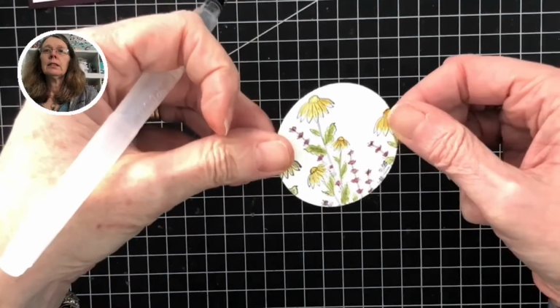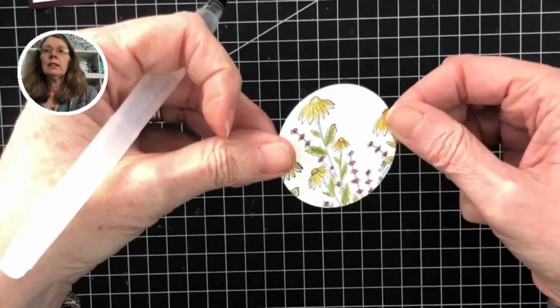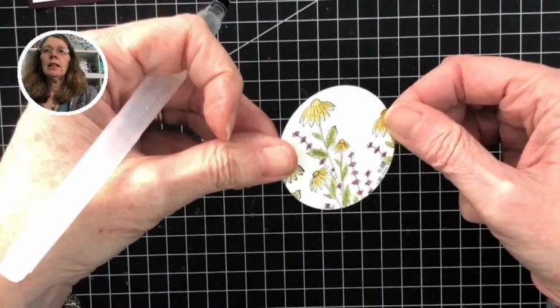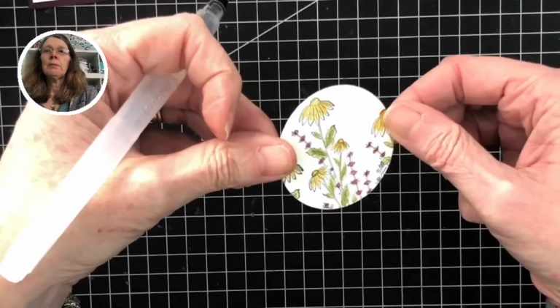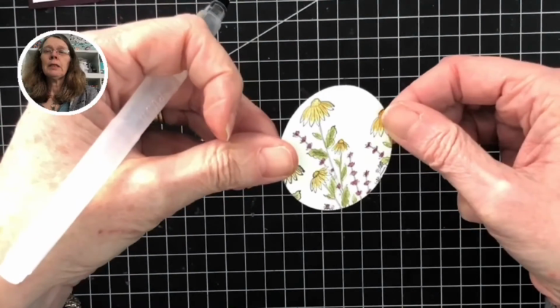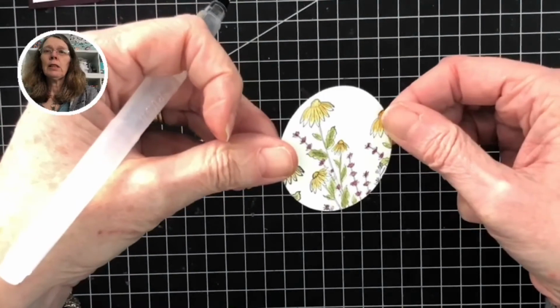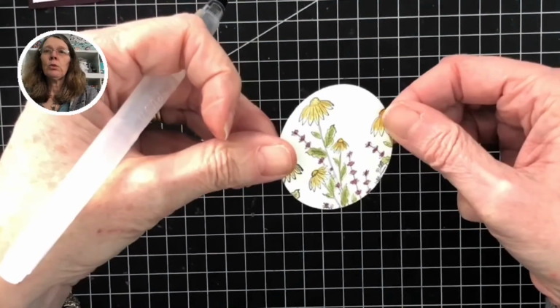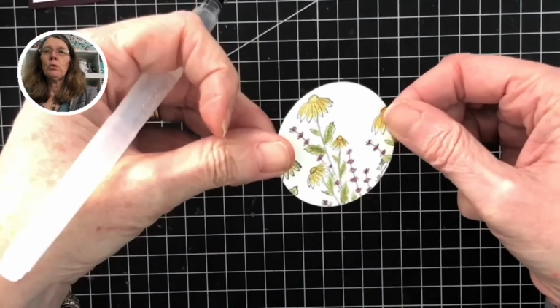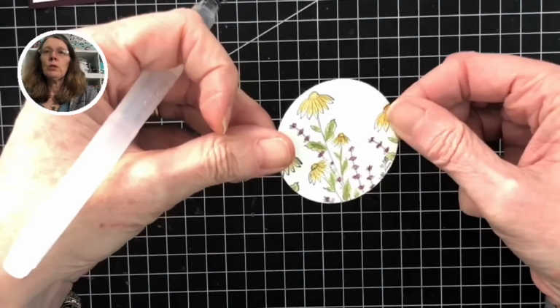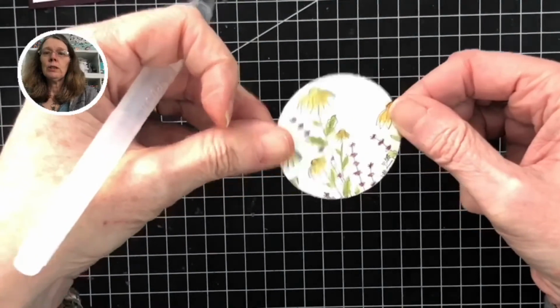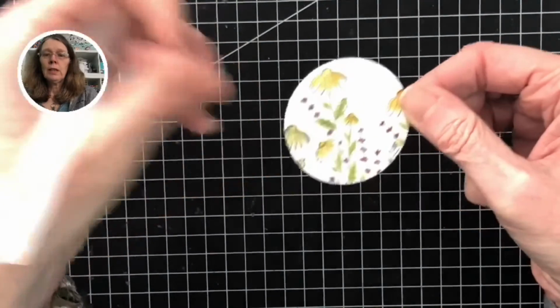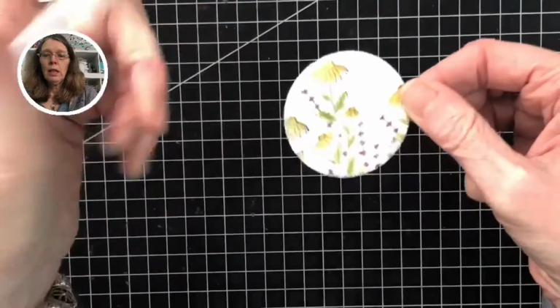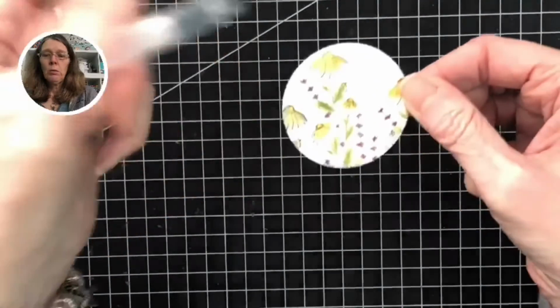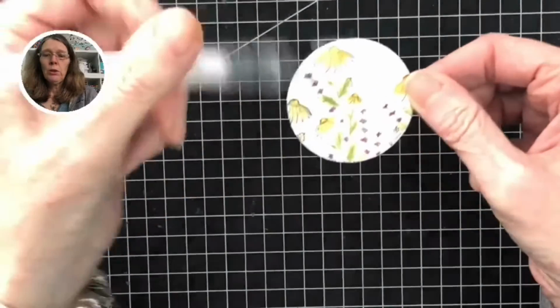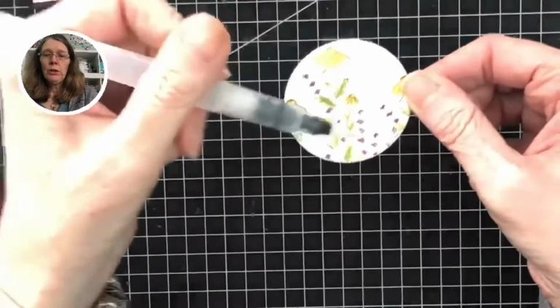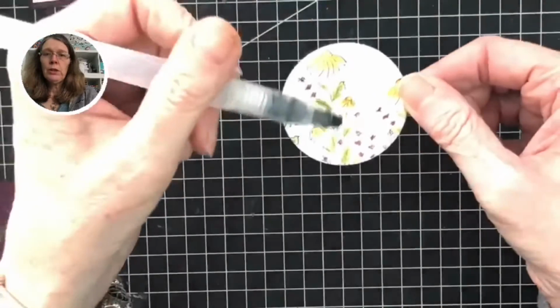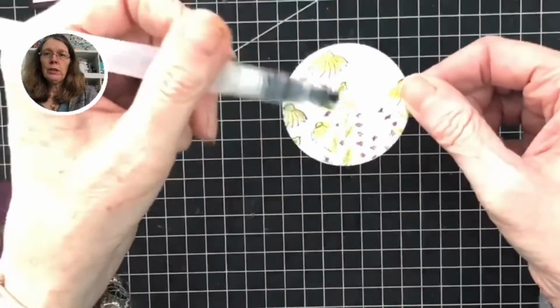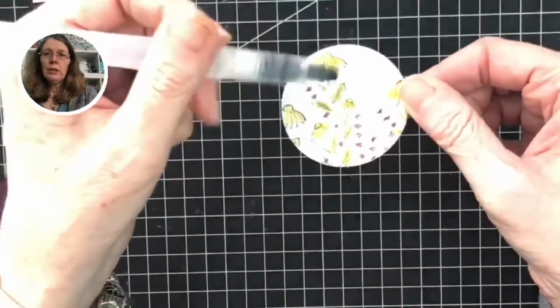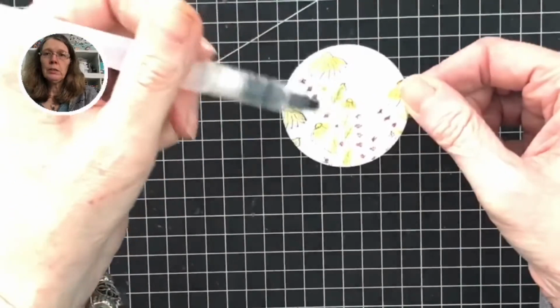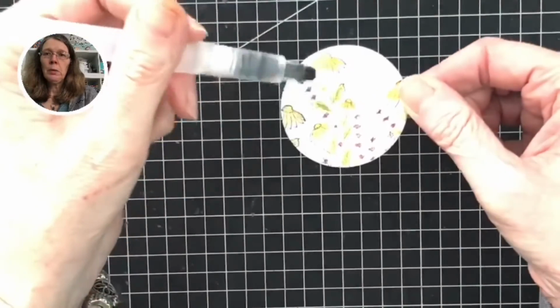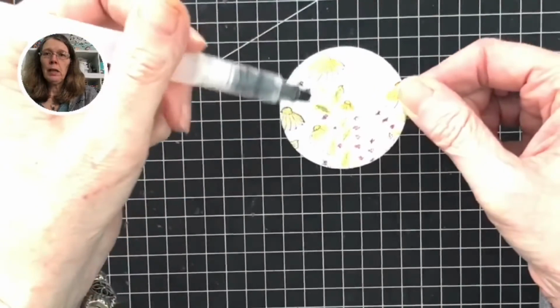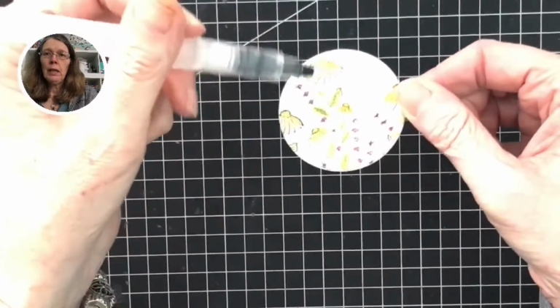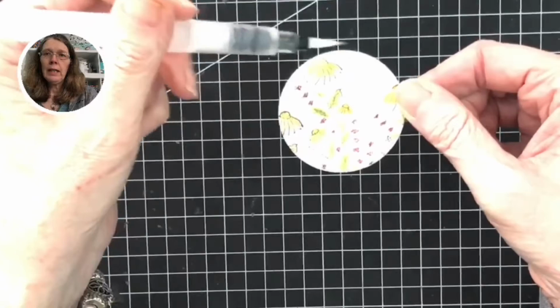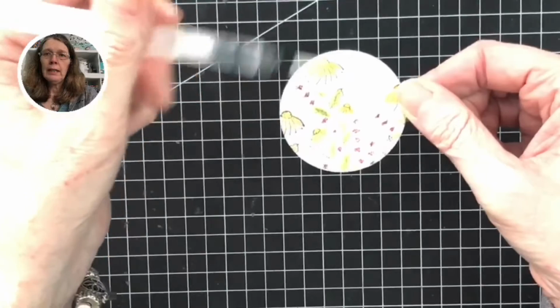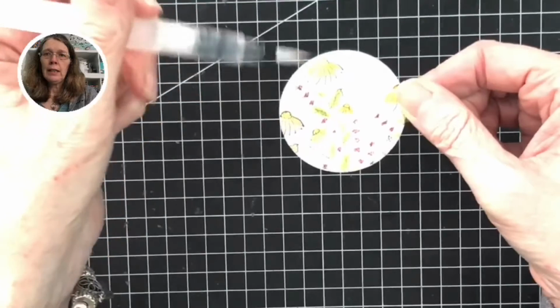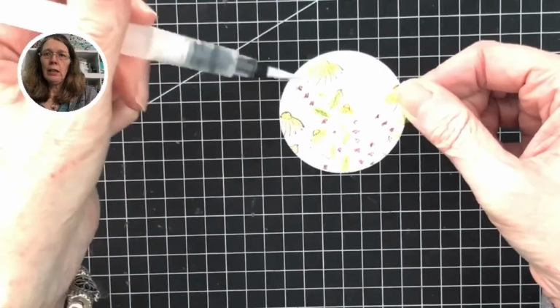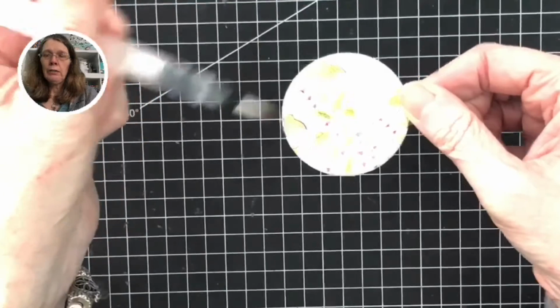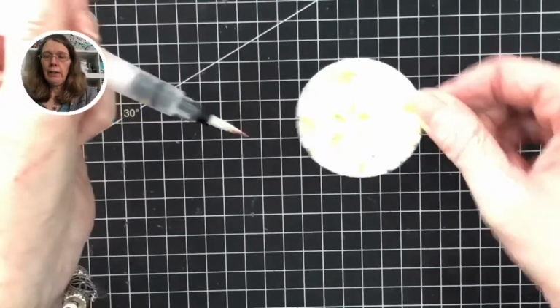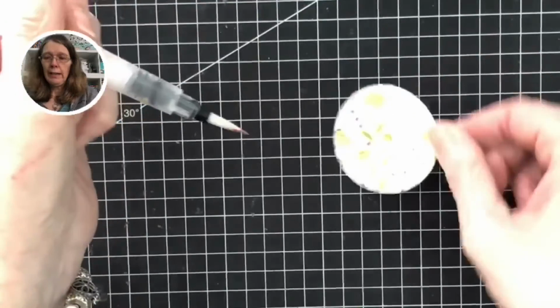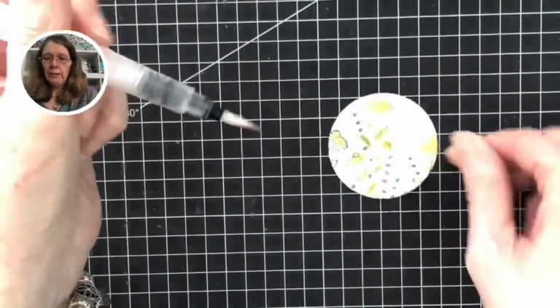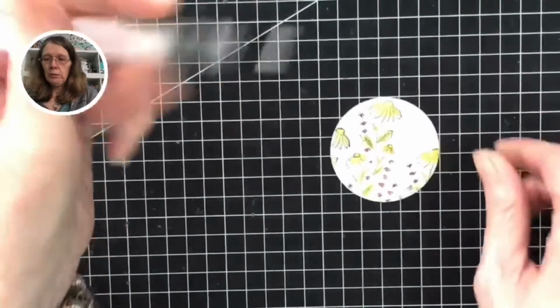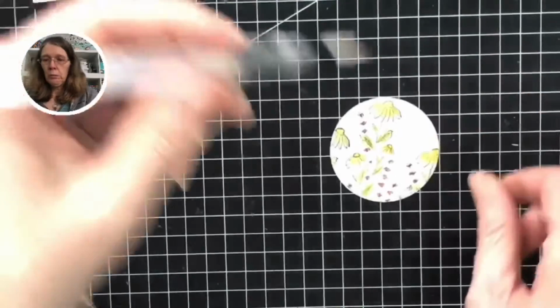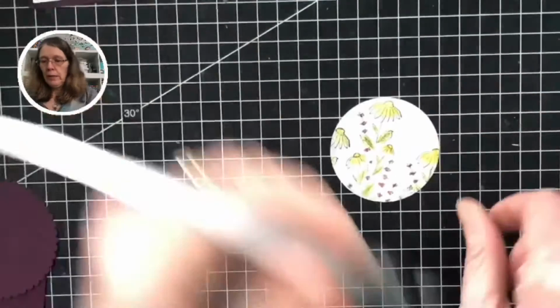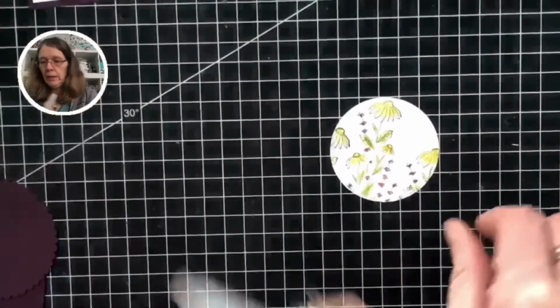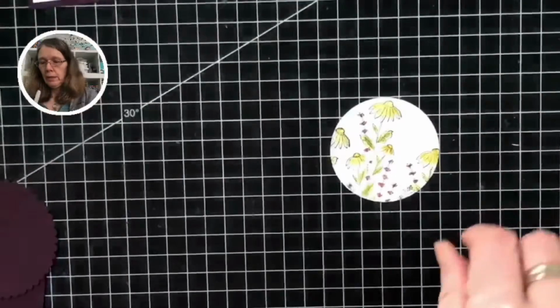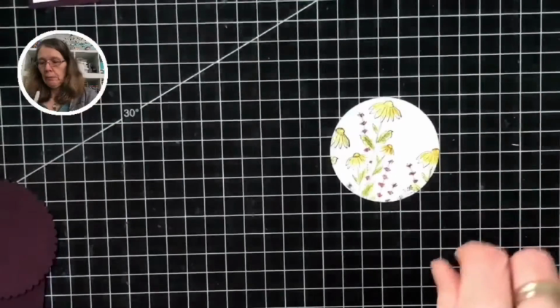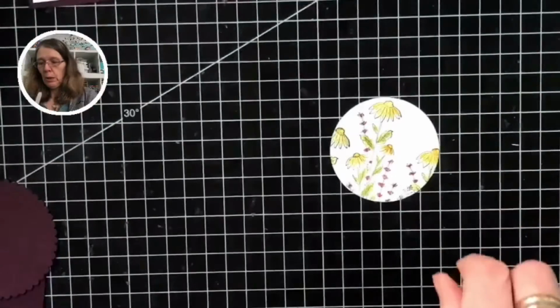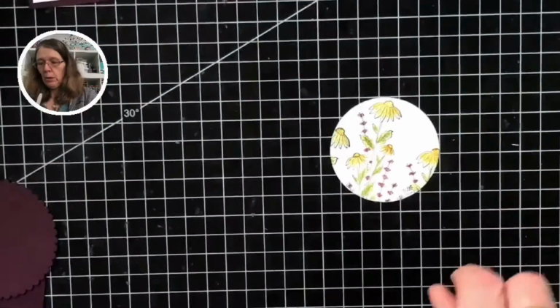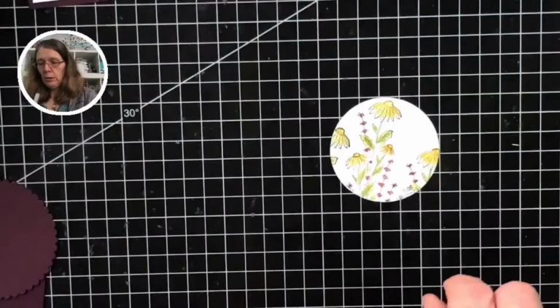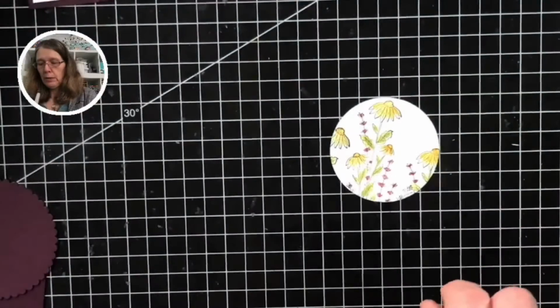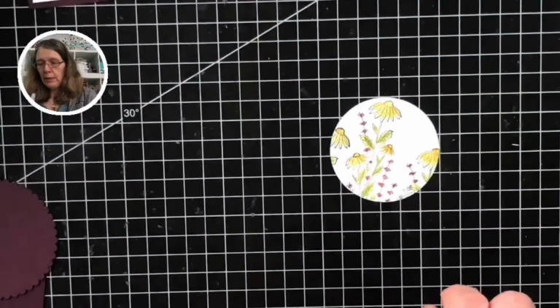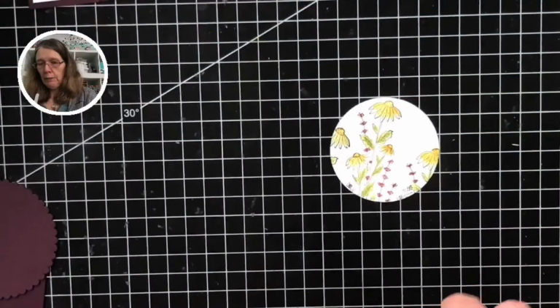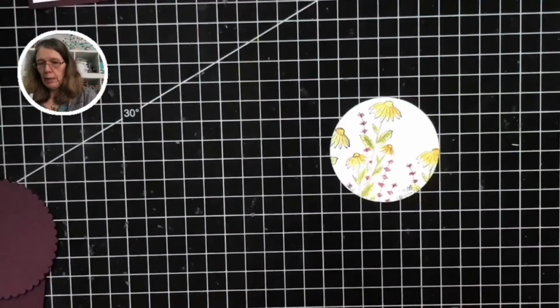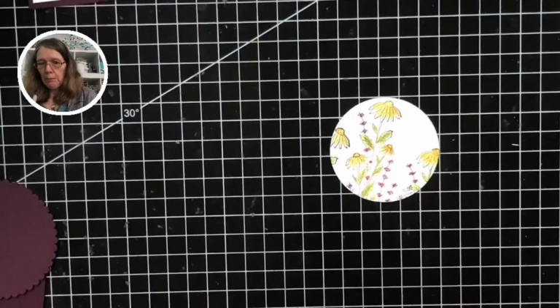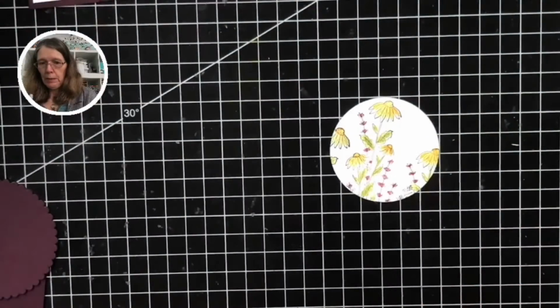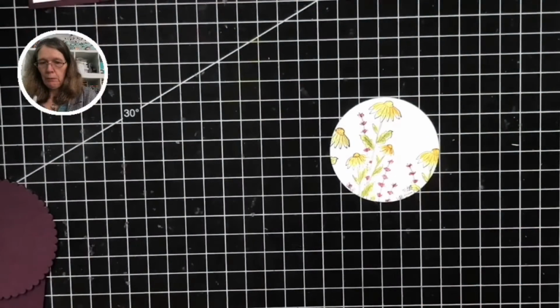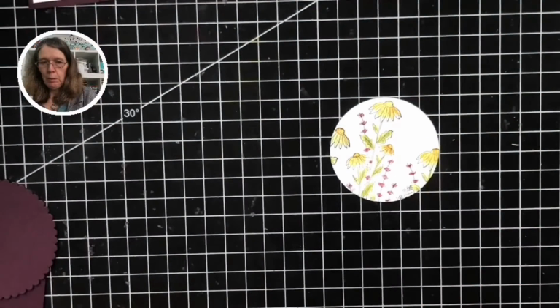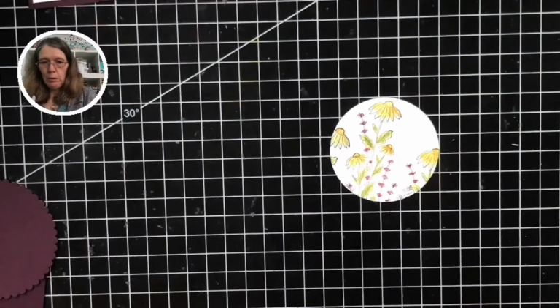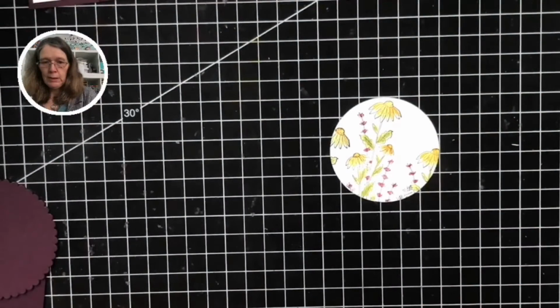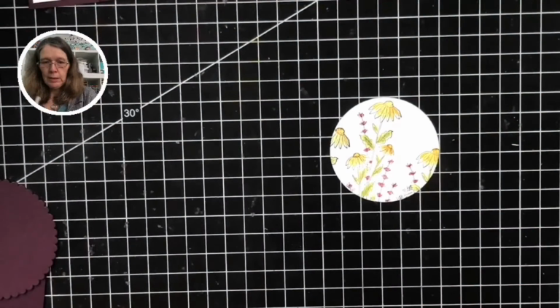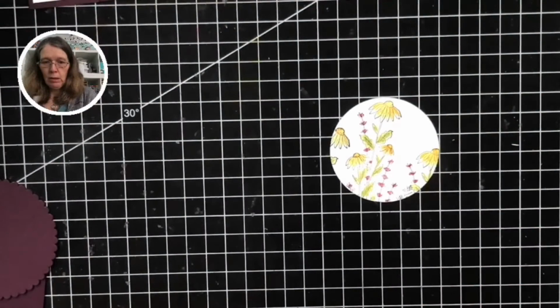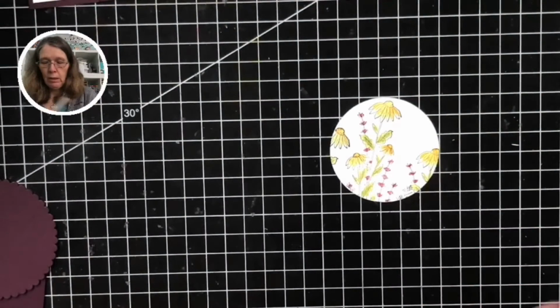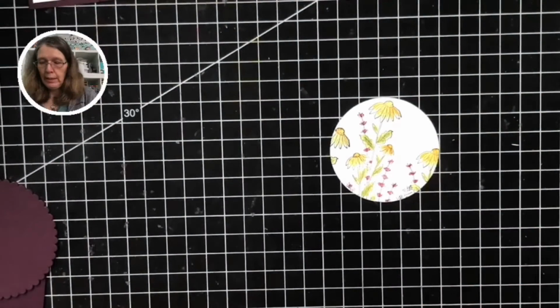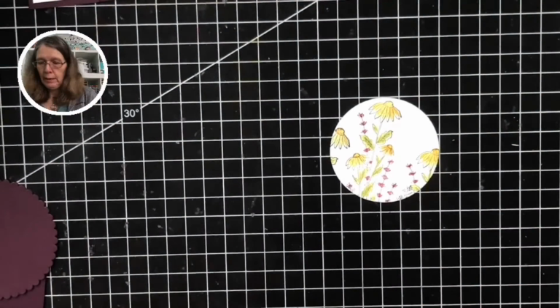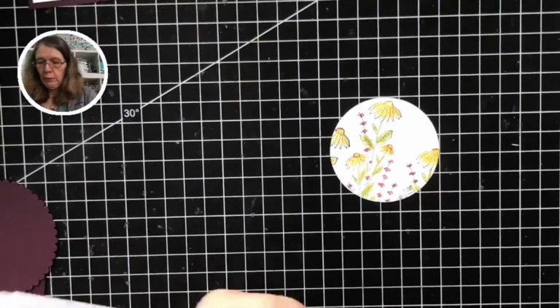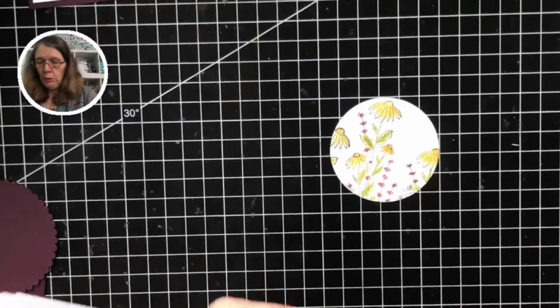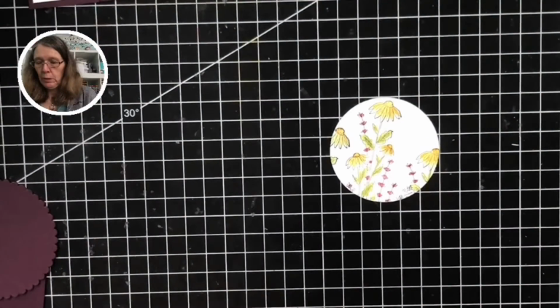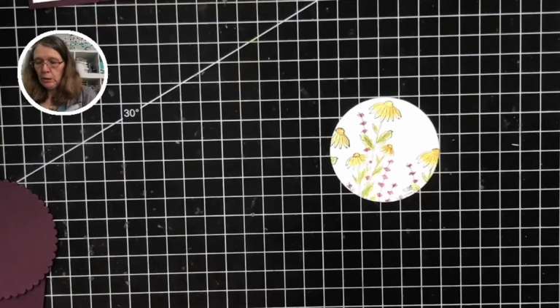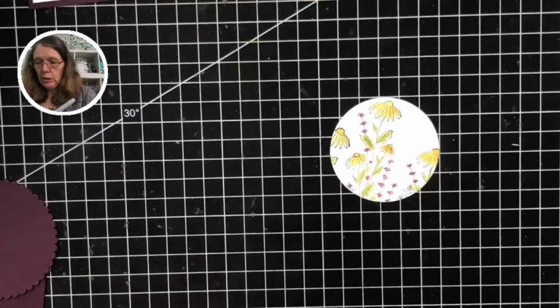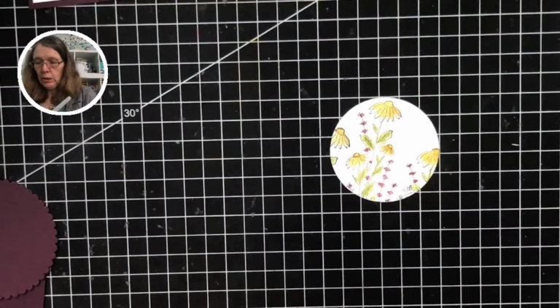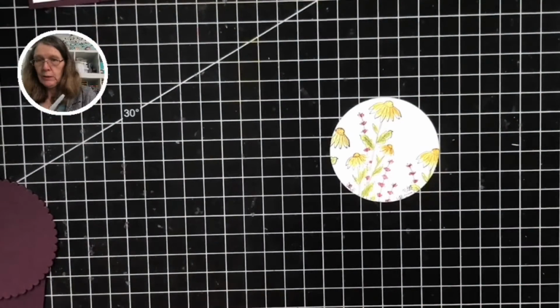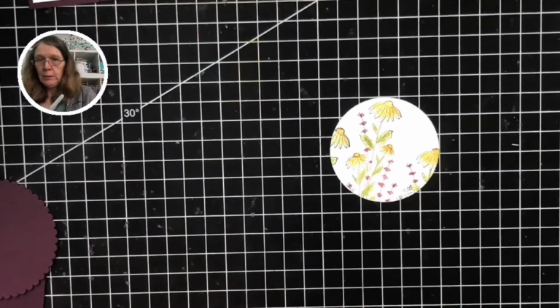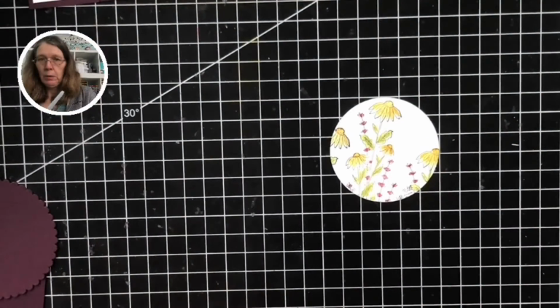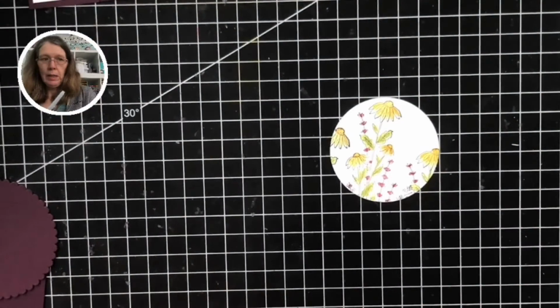Absolutely gorgeous. What you could also do is go round with blue to give a little bit of blue sky if you wish.